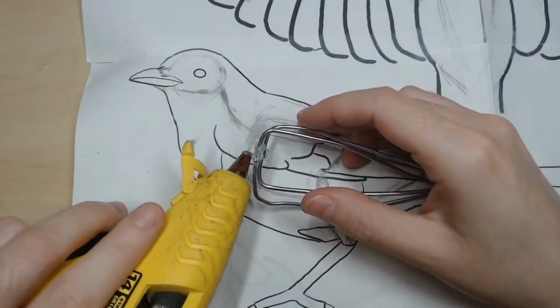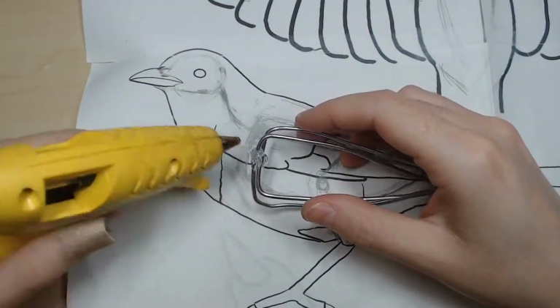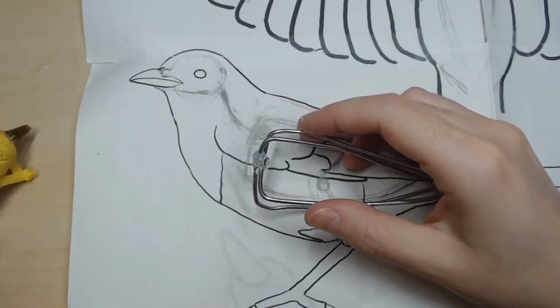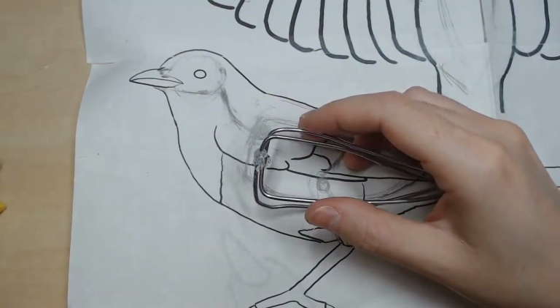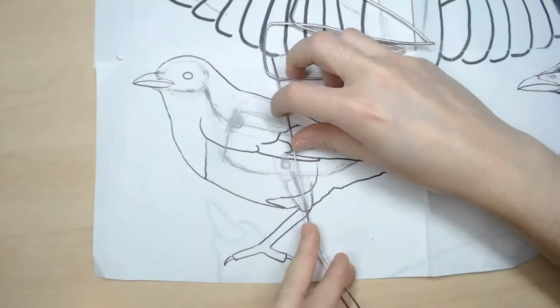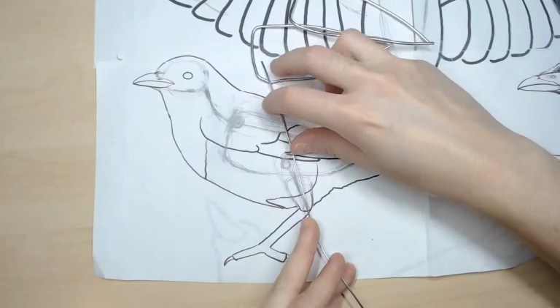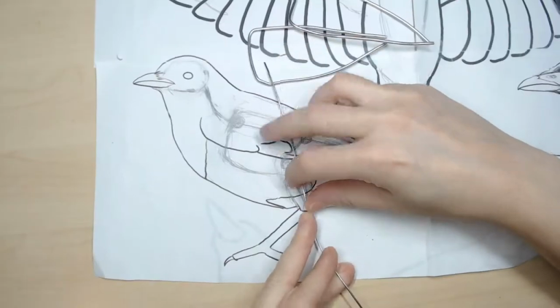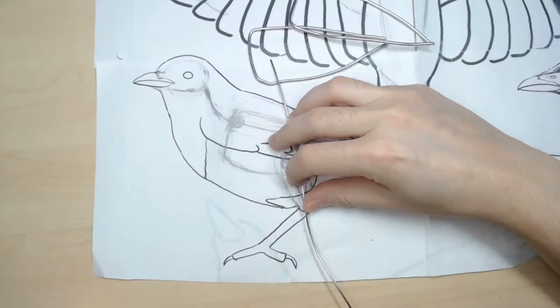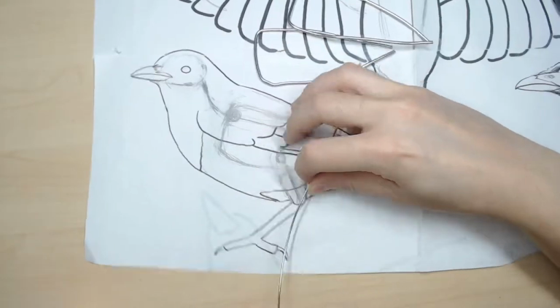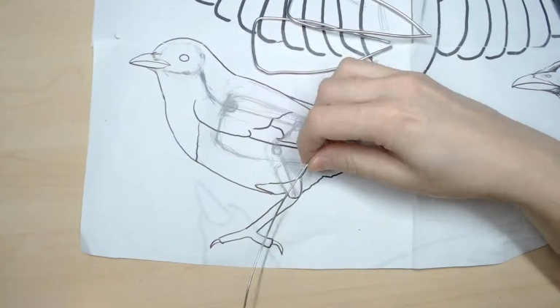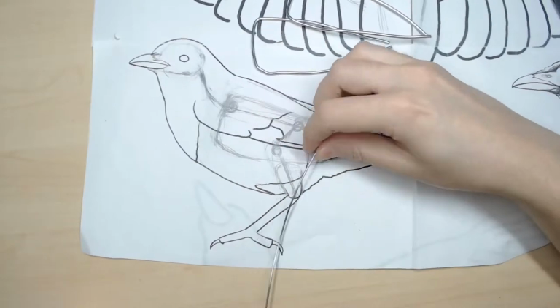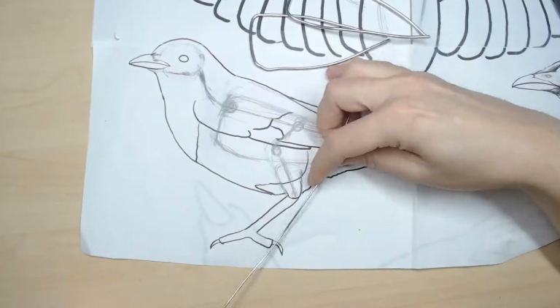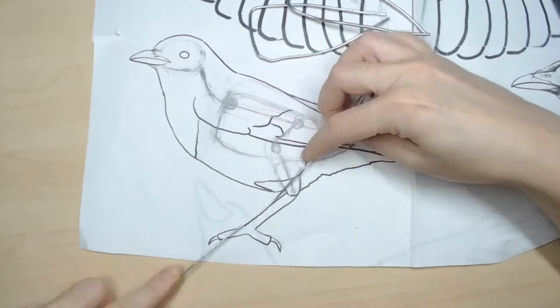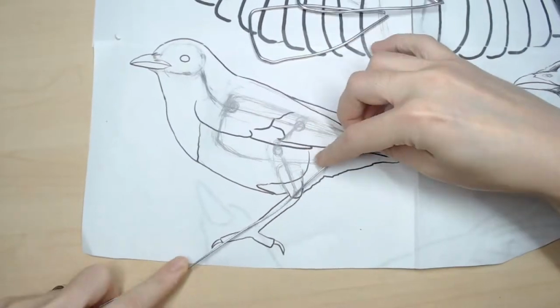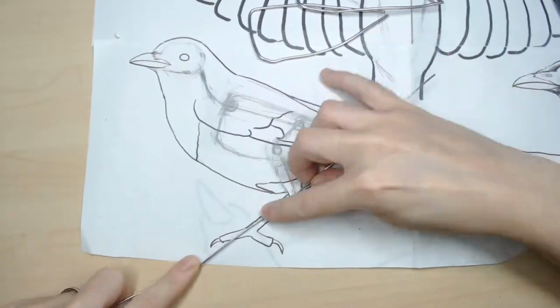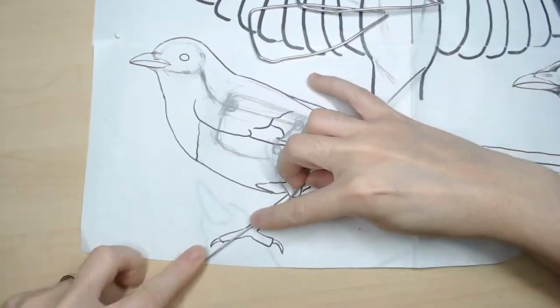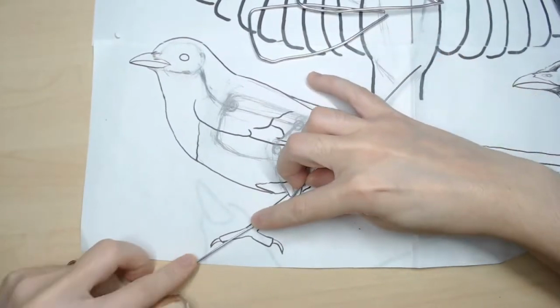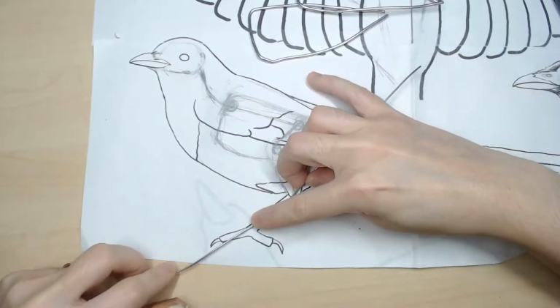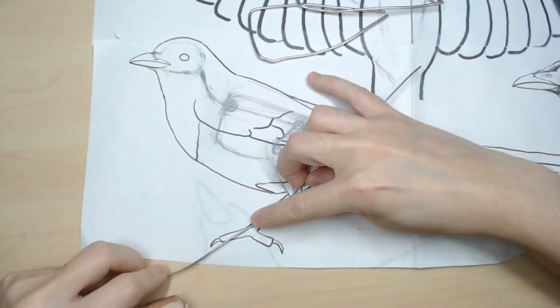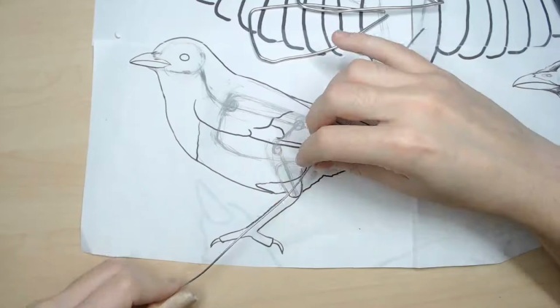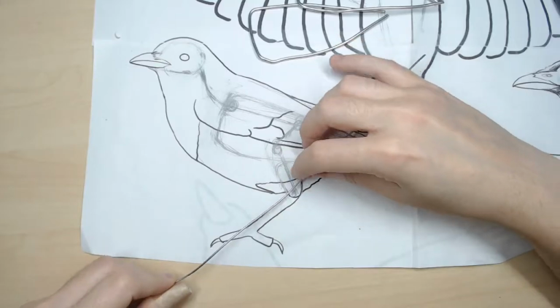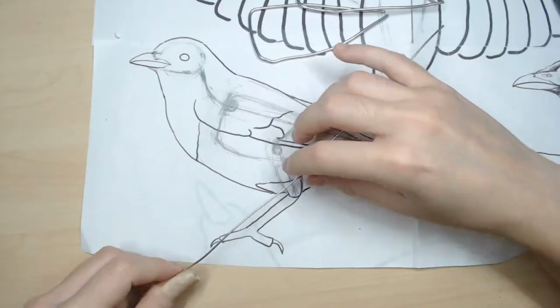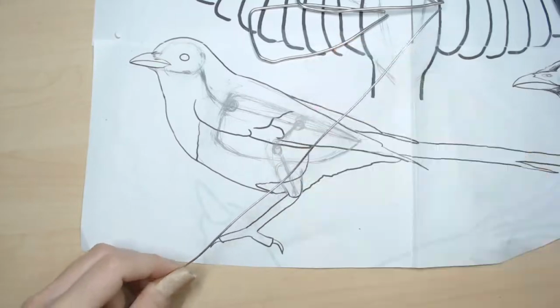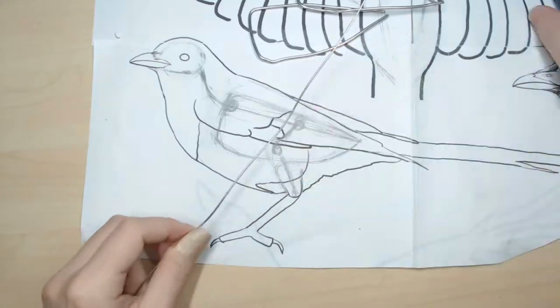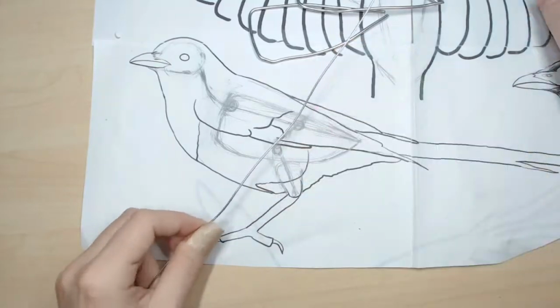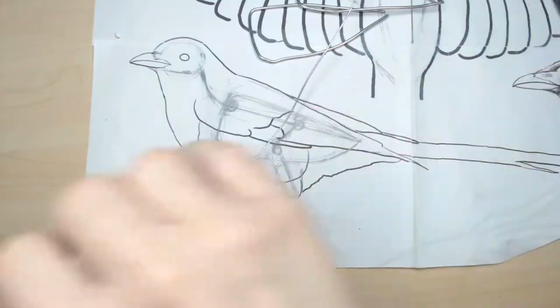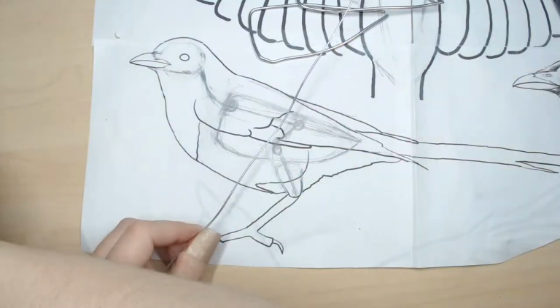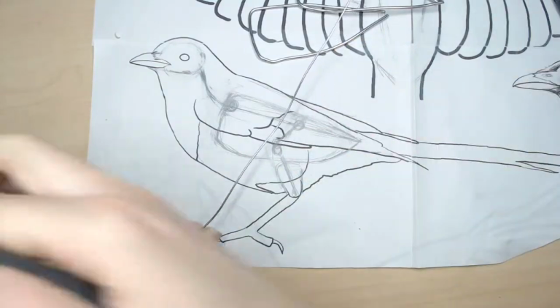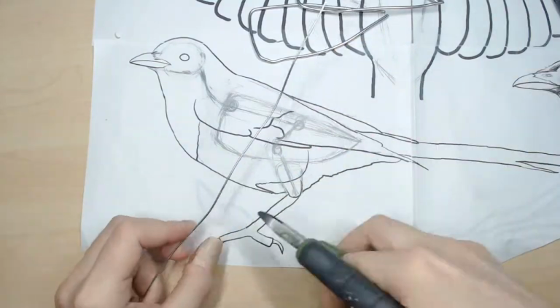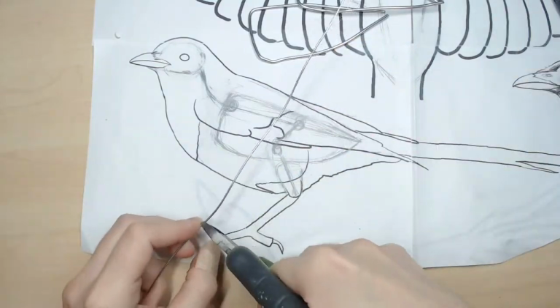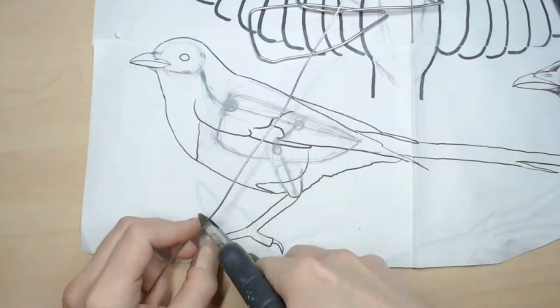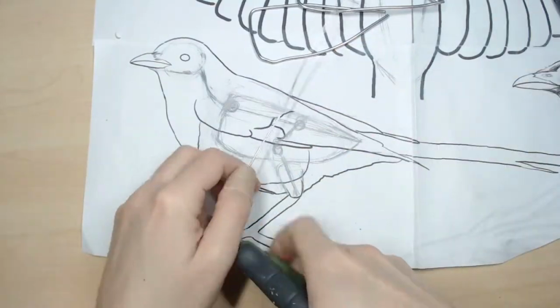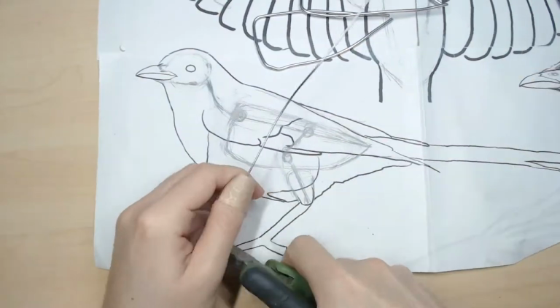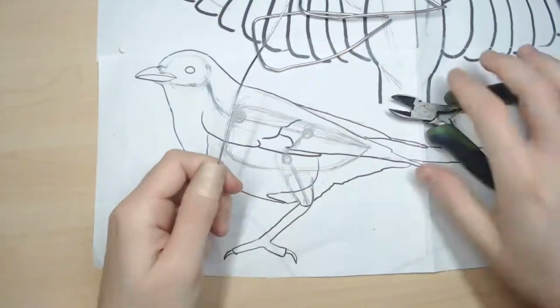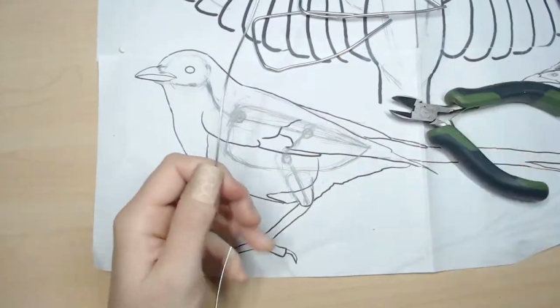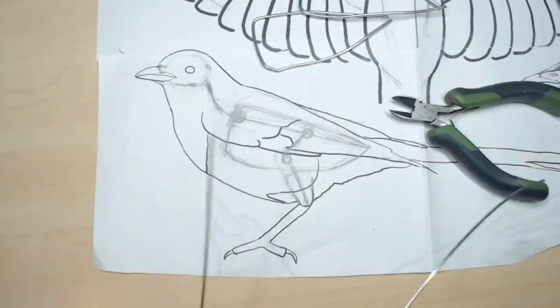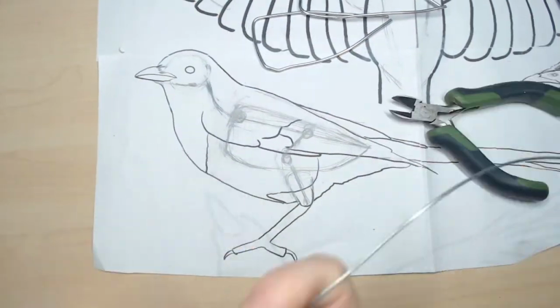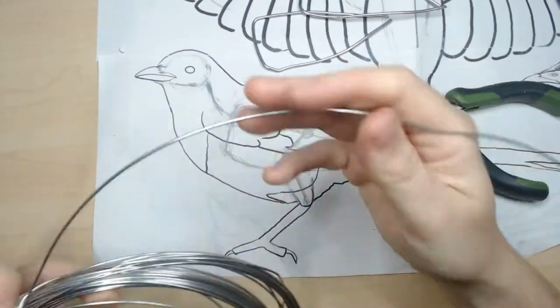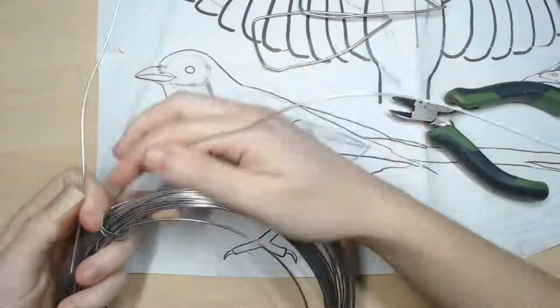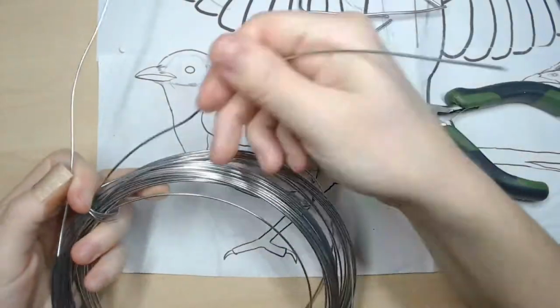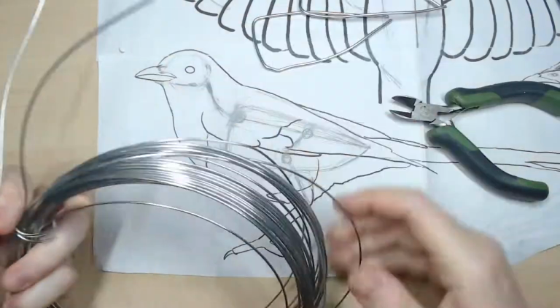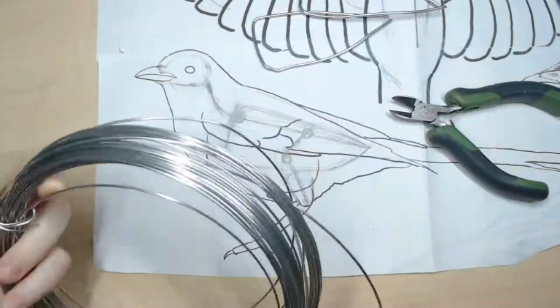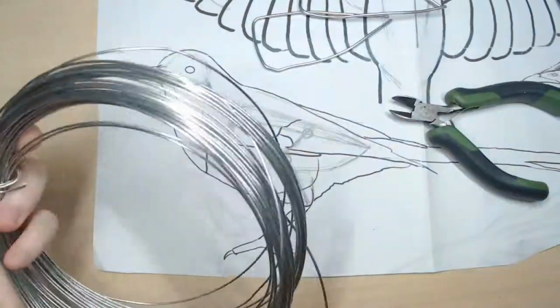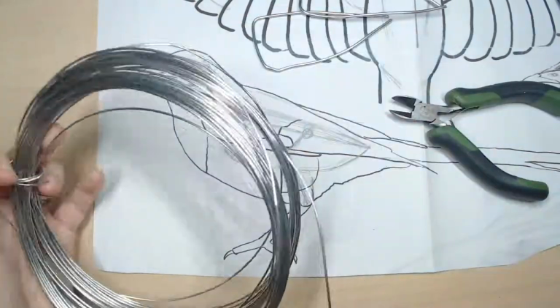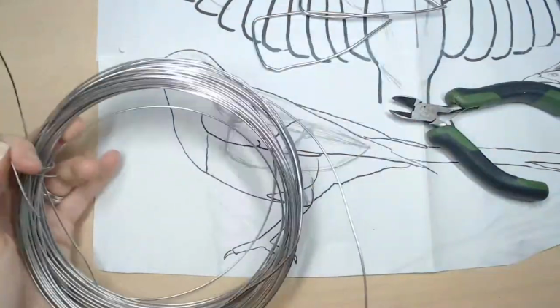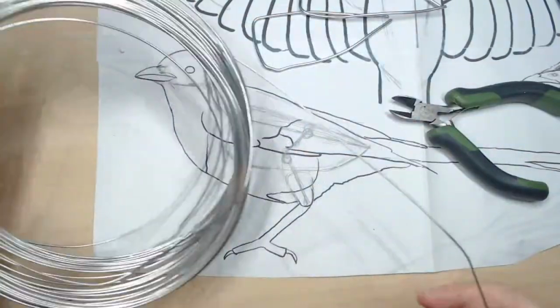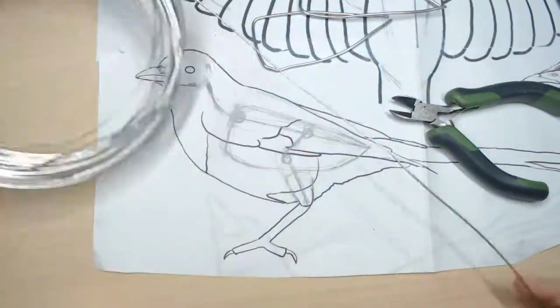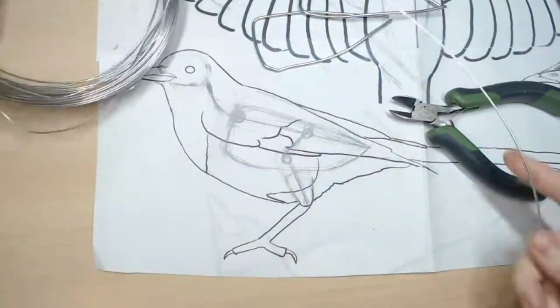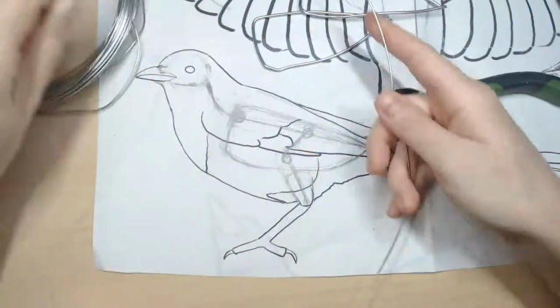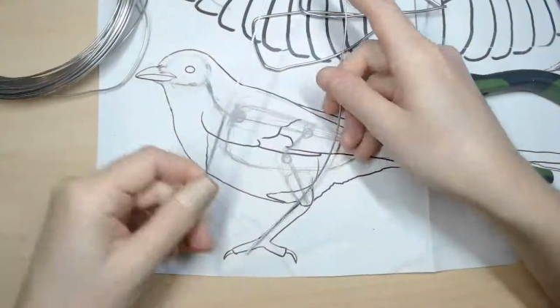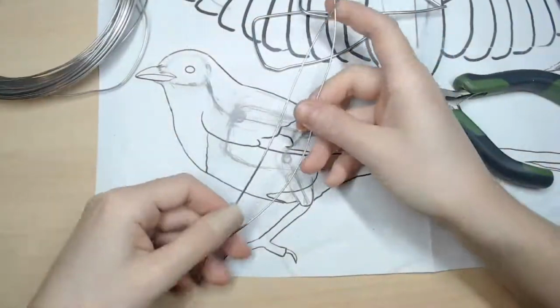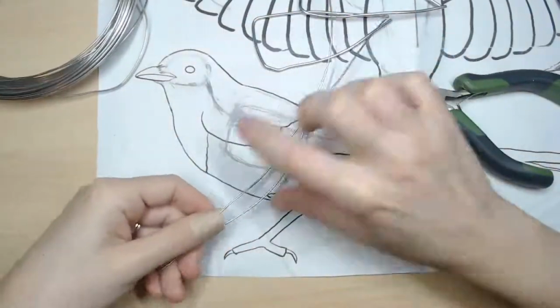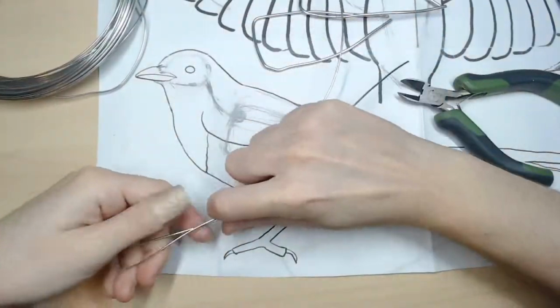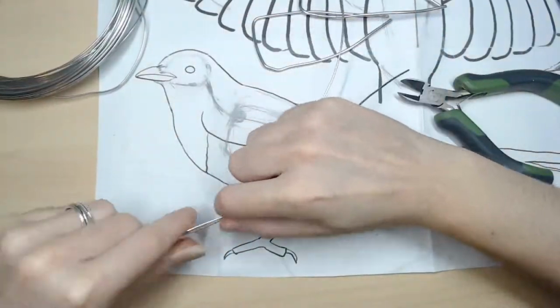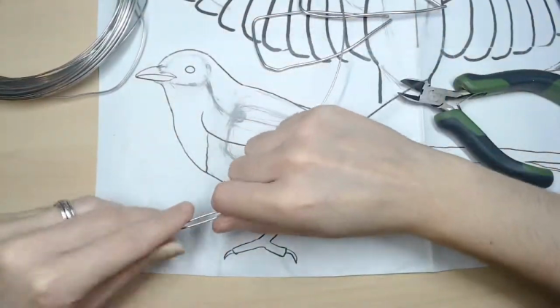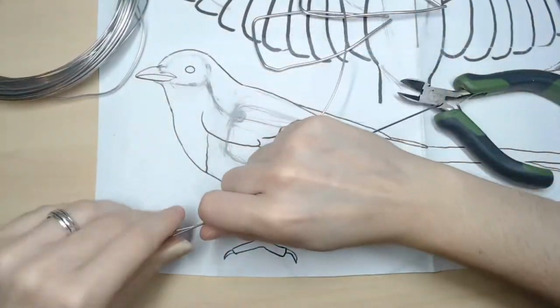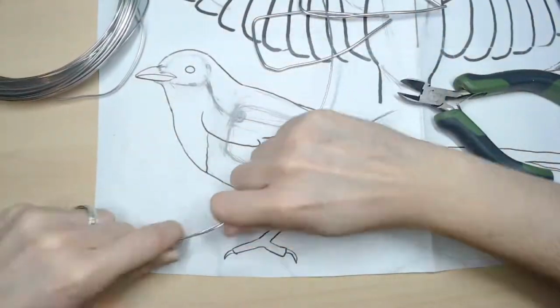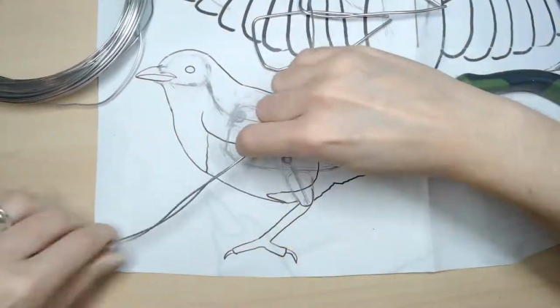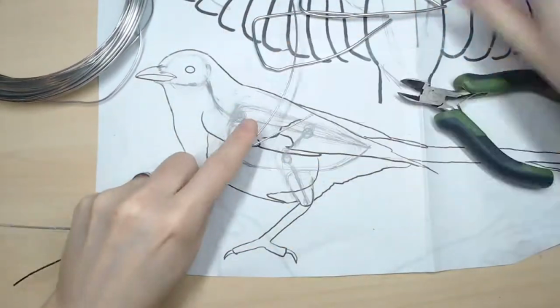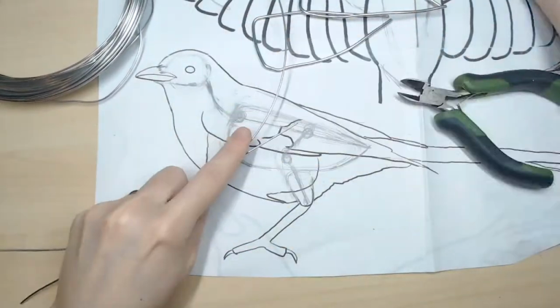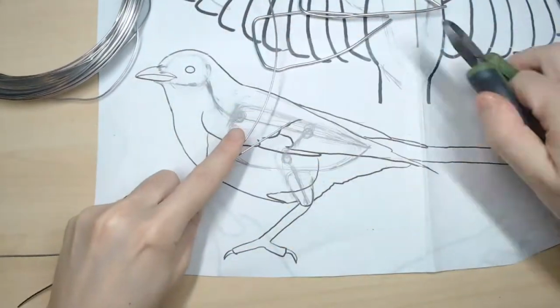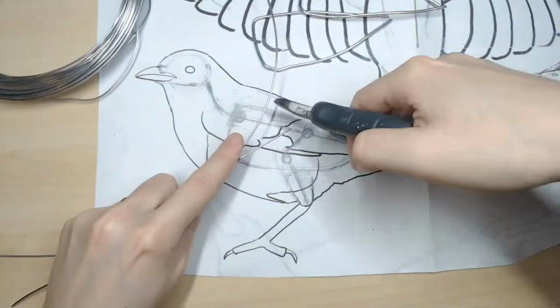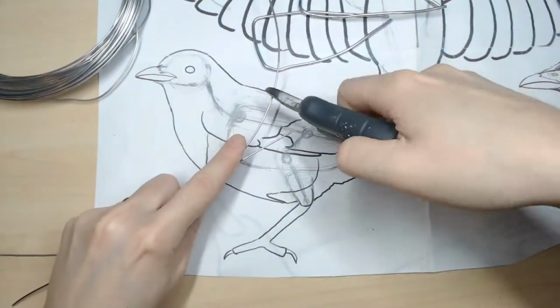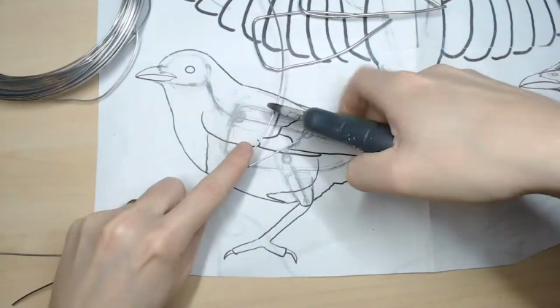For the feet, I cut four pieces of 18 gauge wire, one for each toe and twist them together.